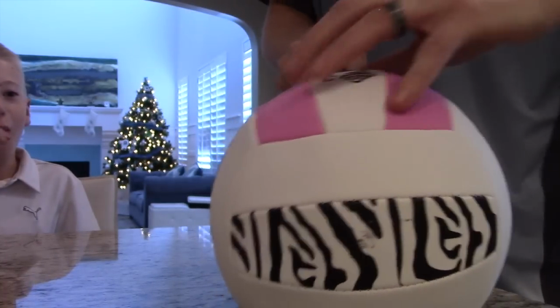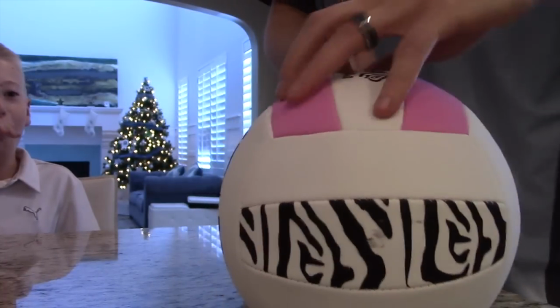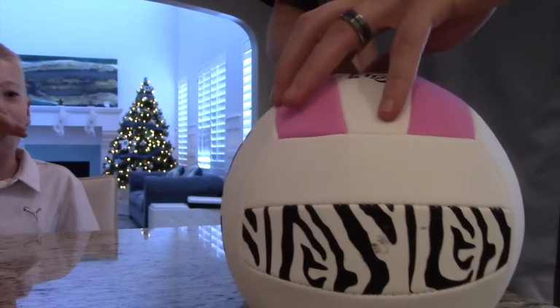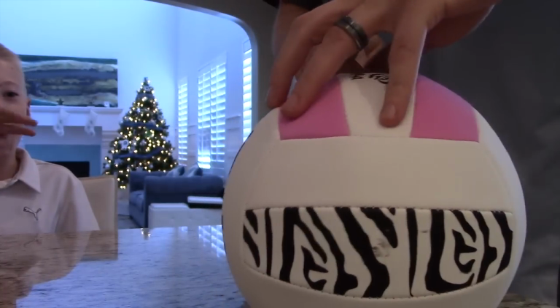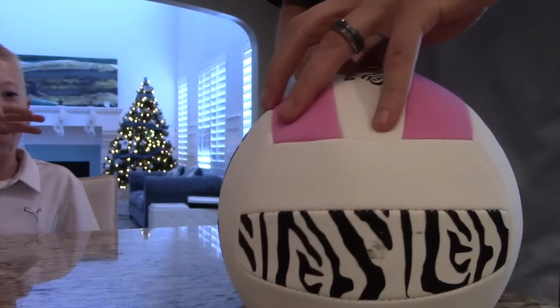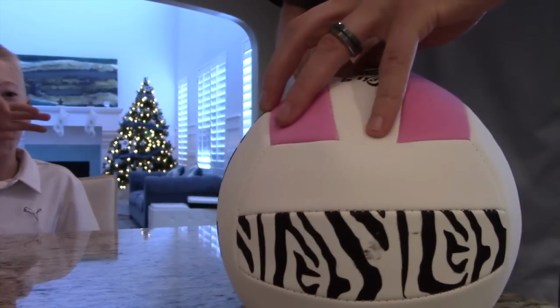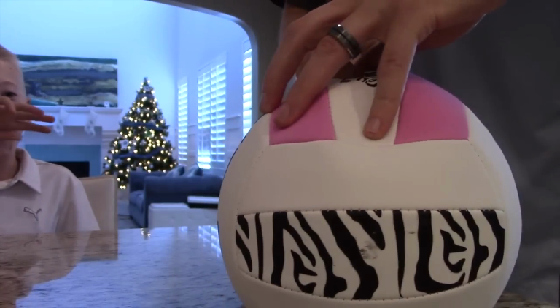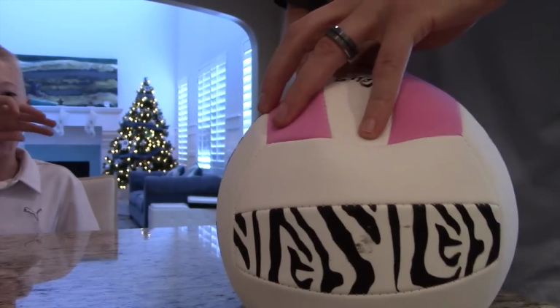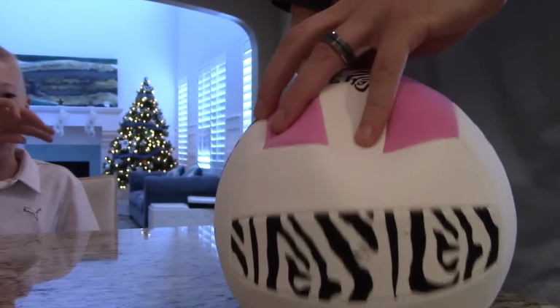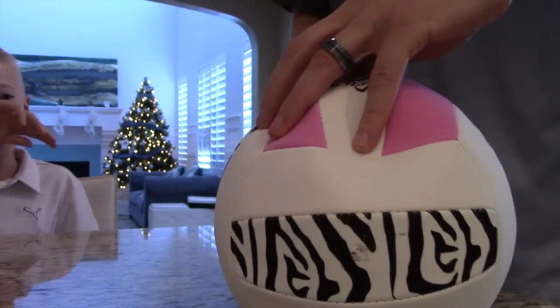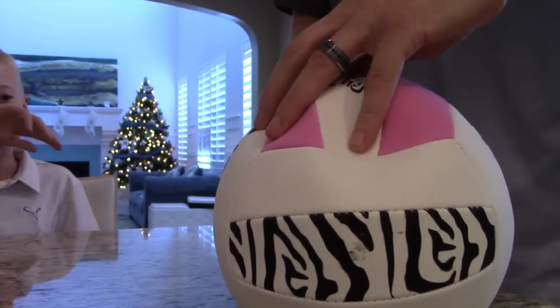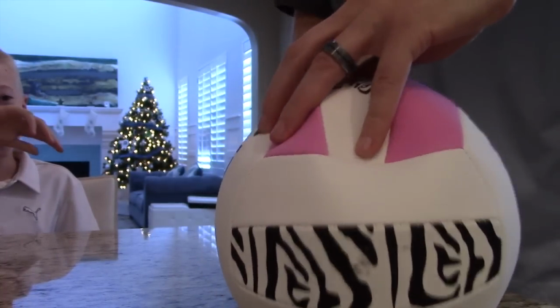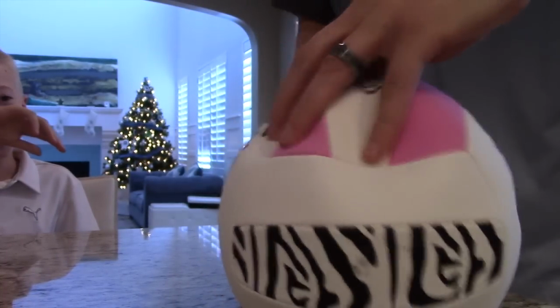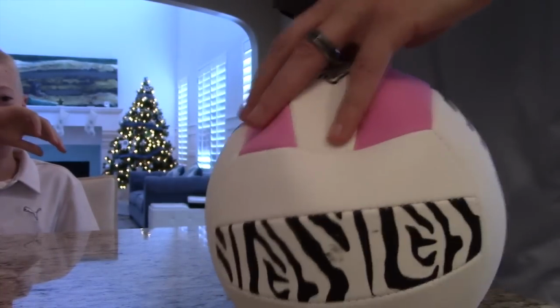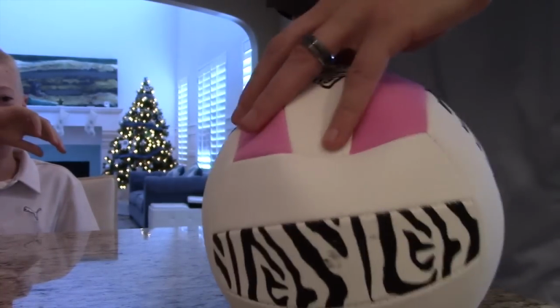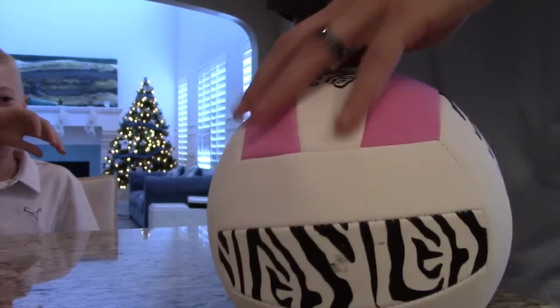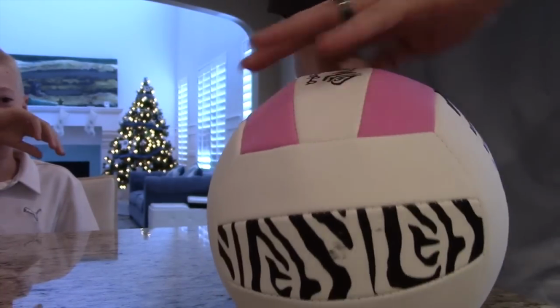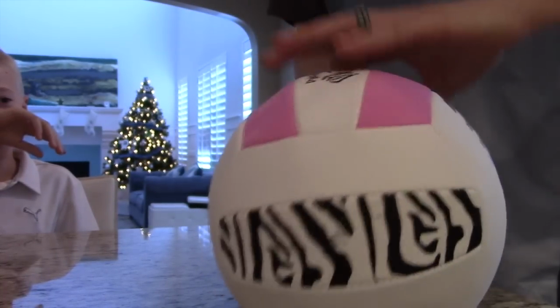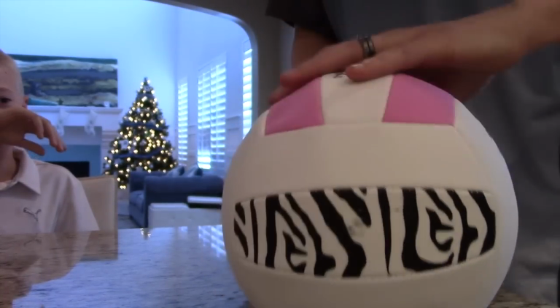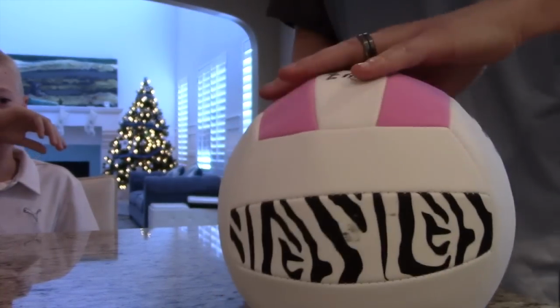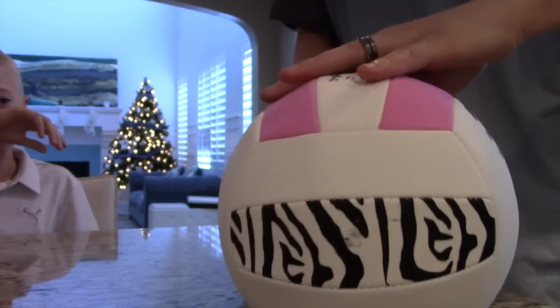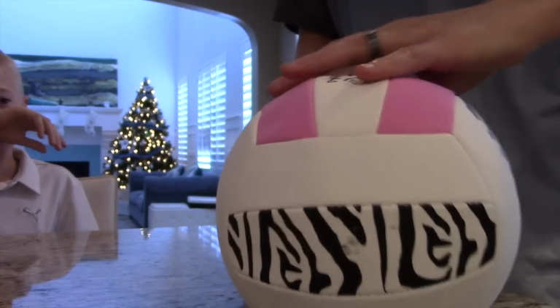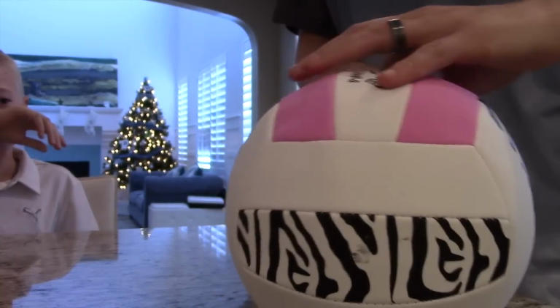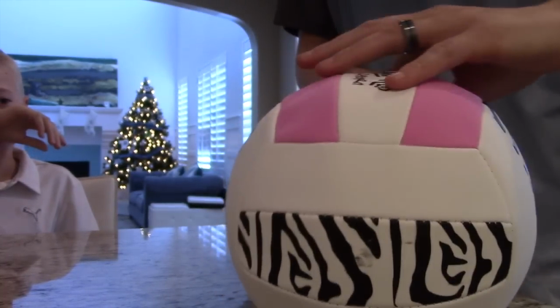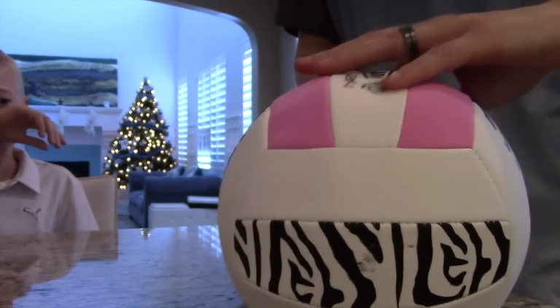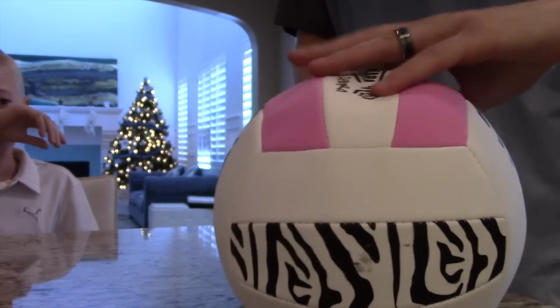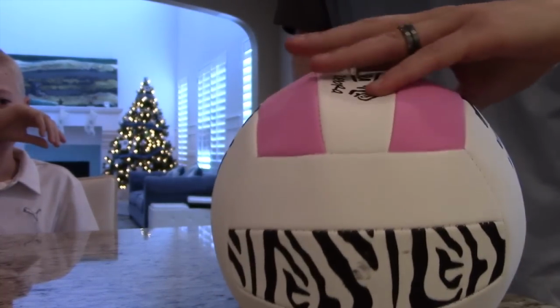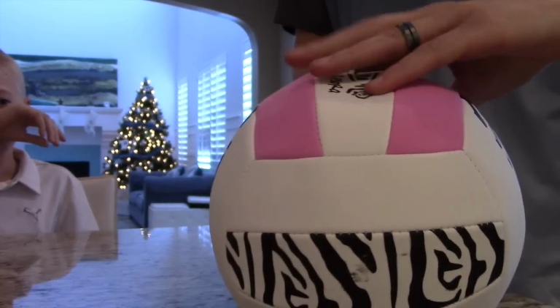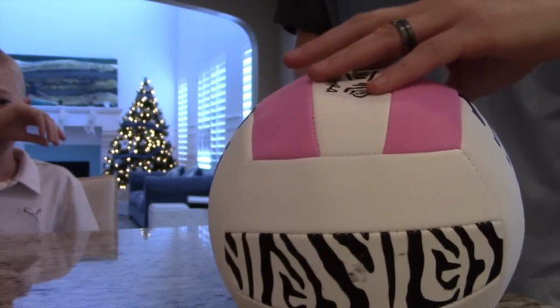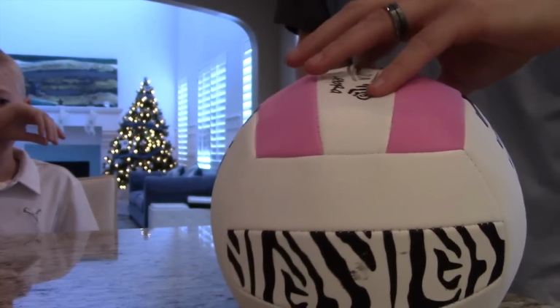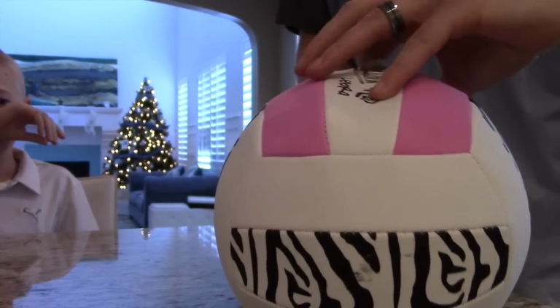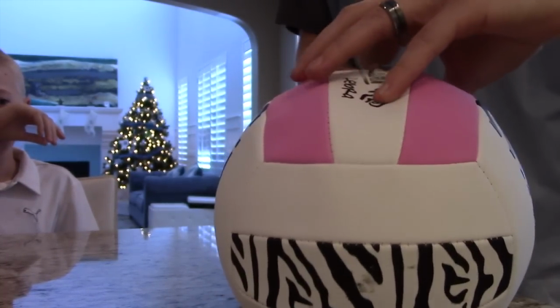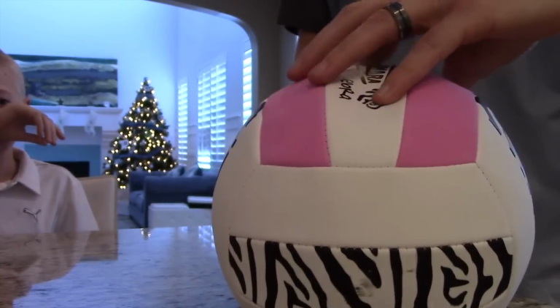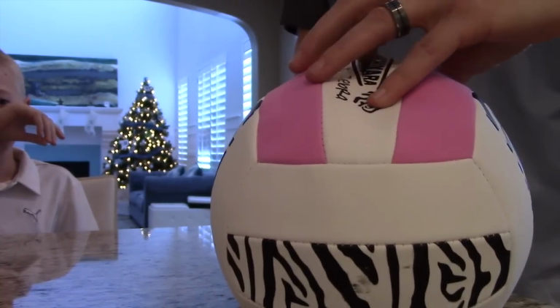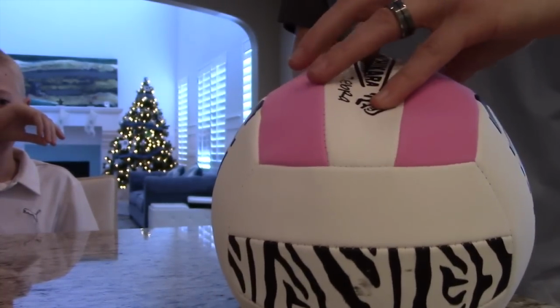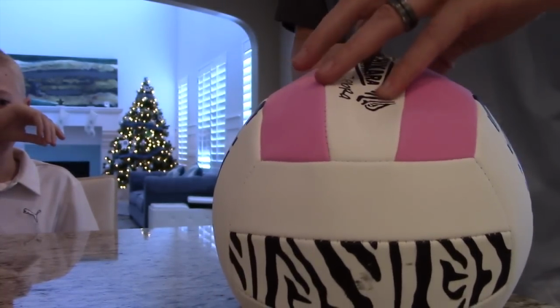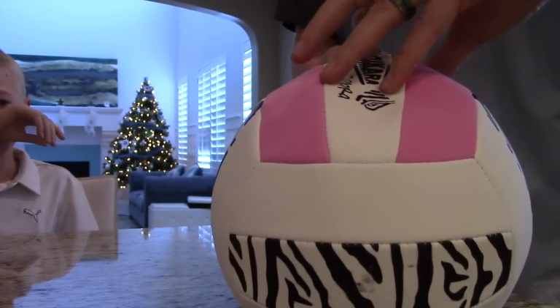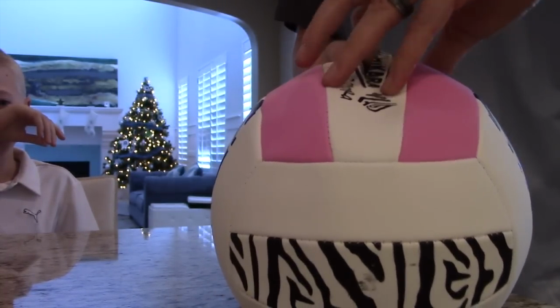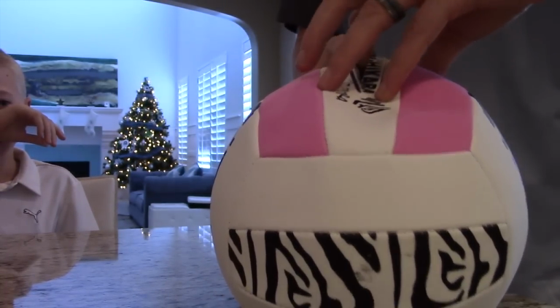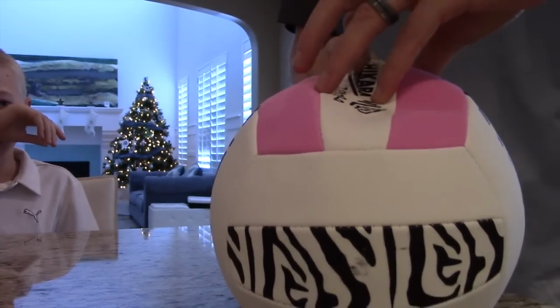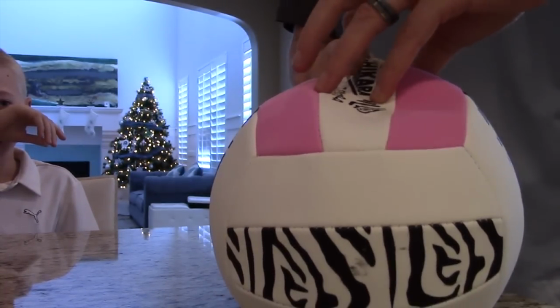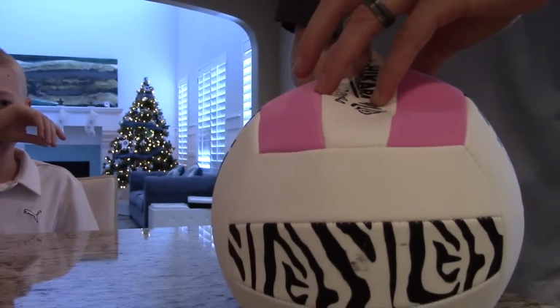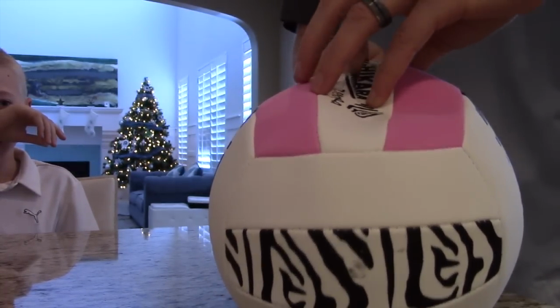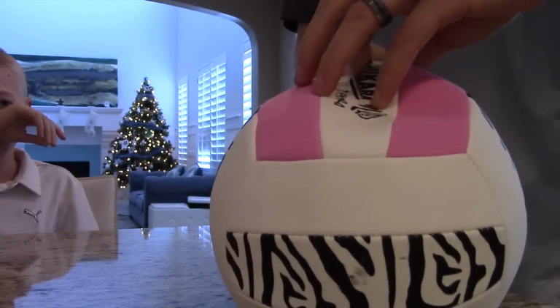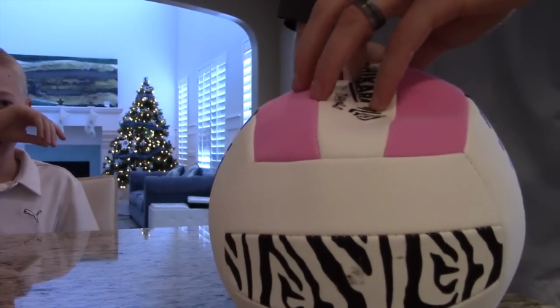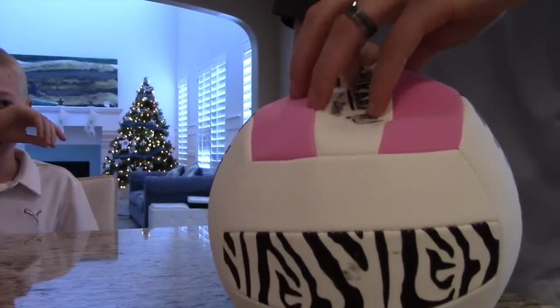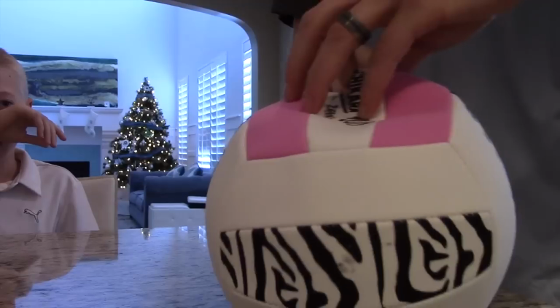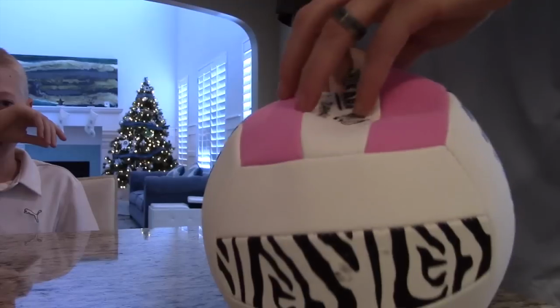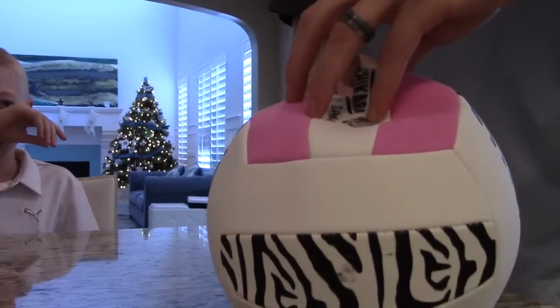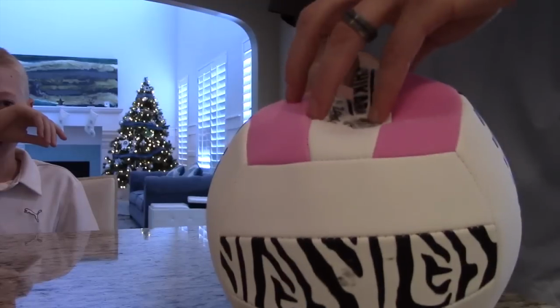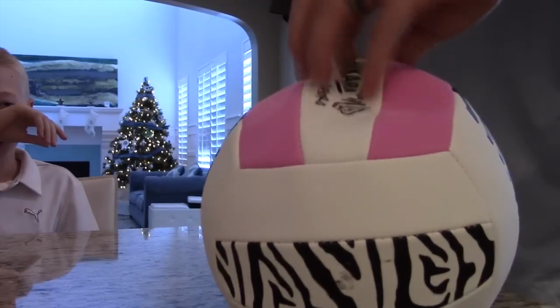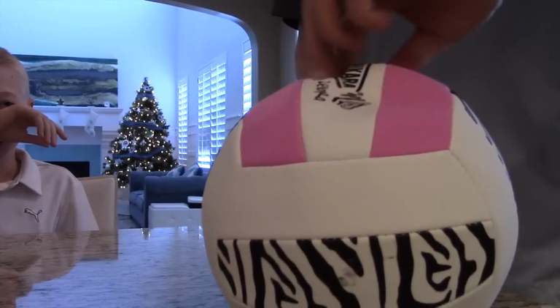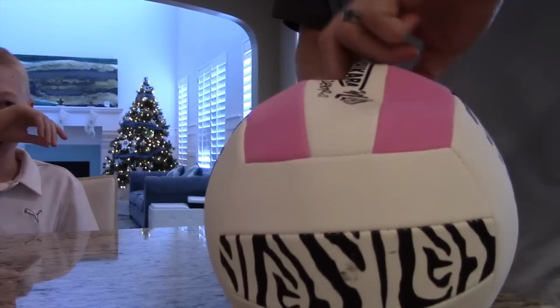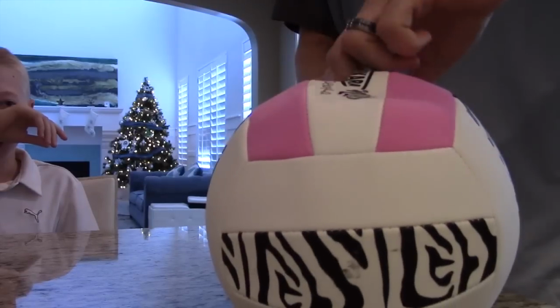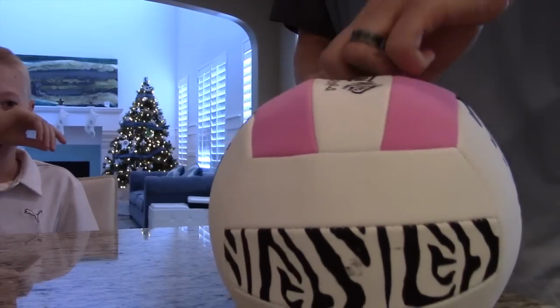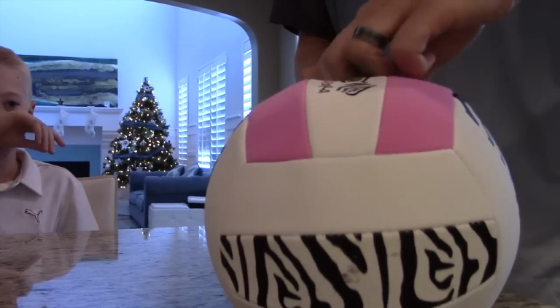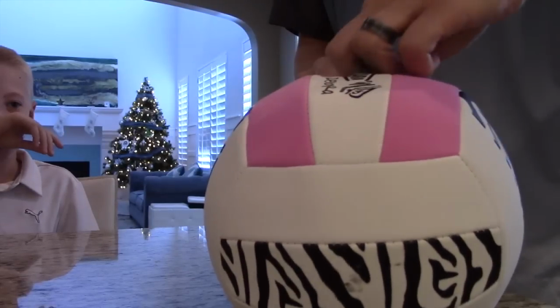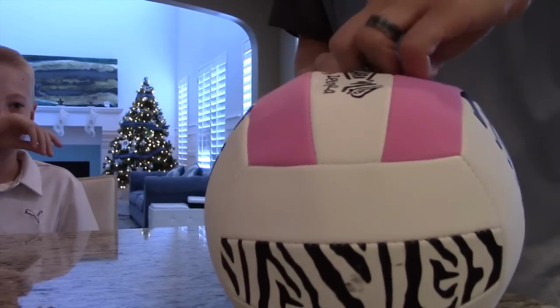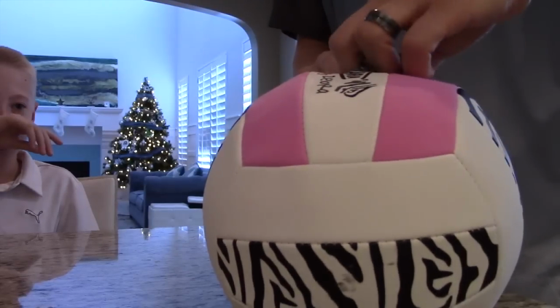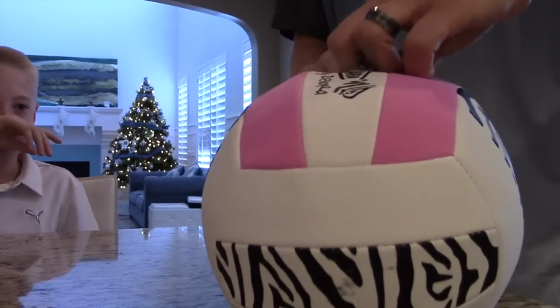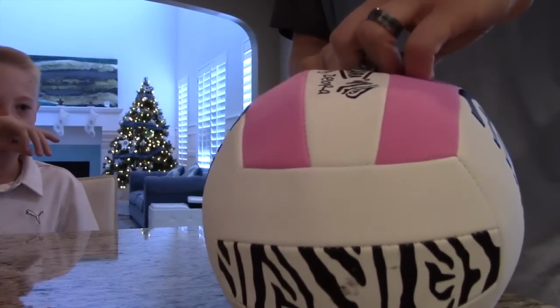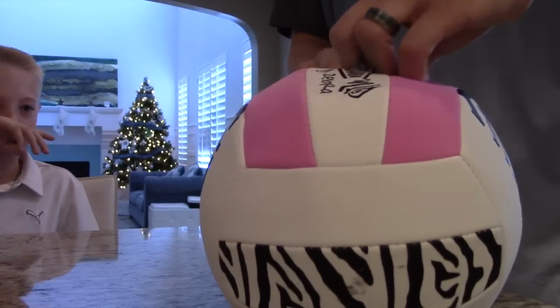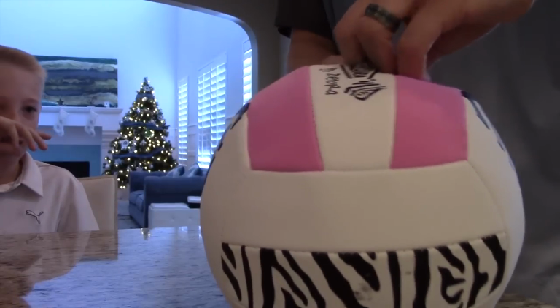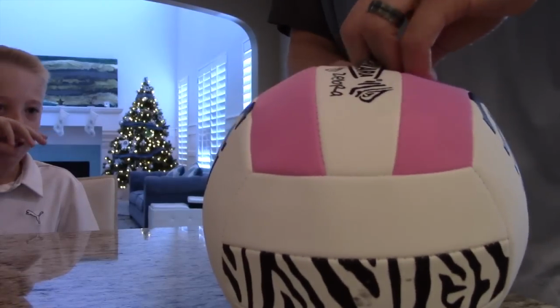Oh man, that was full of air — just squished right in my face.